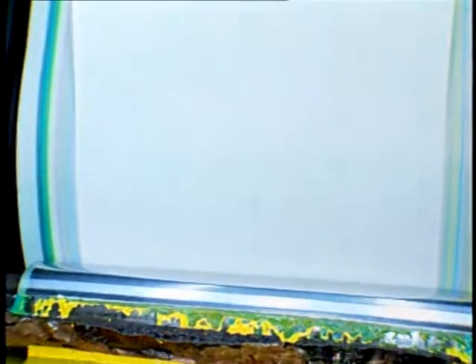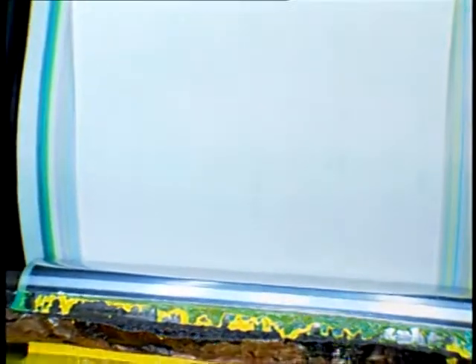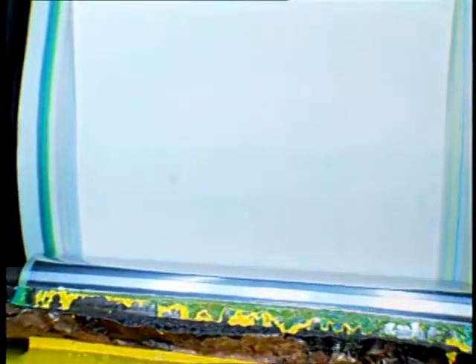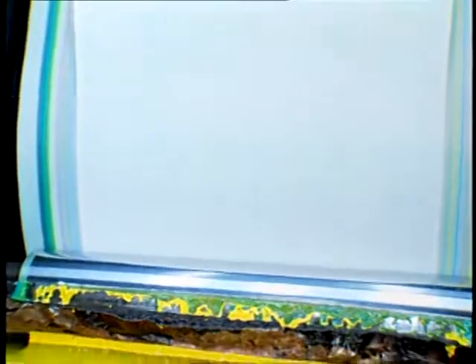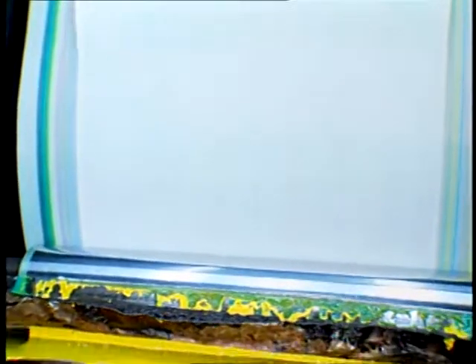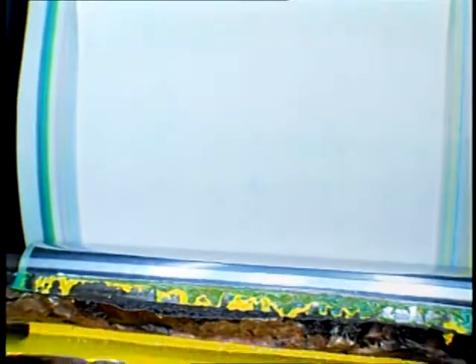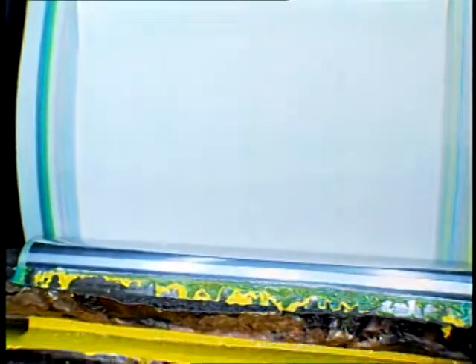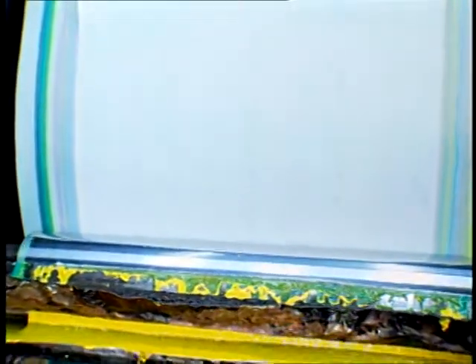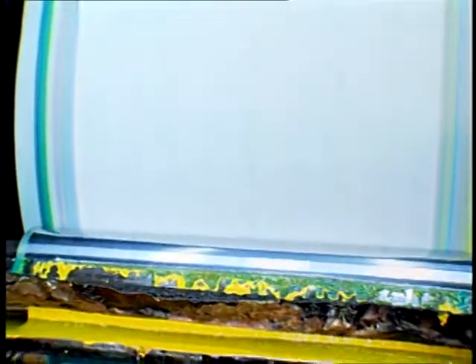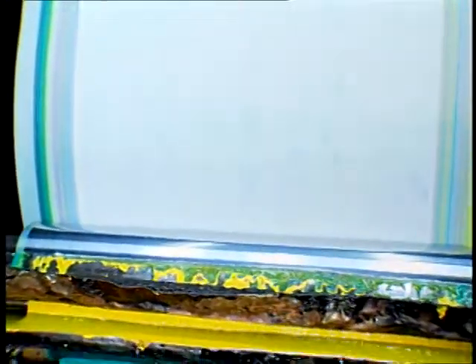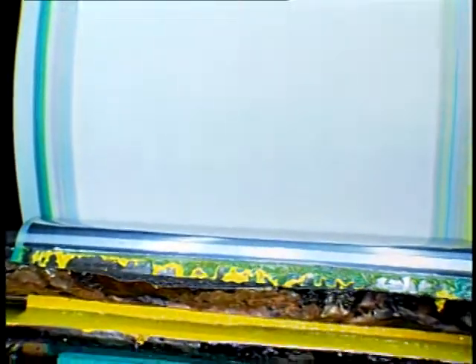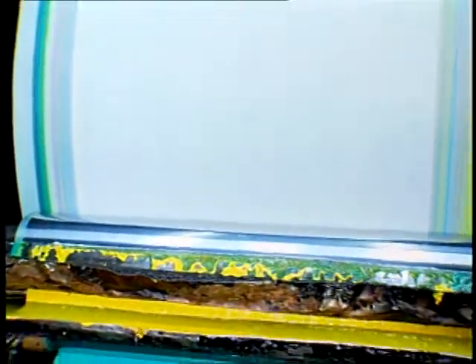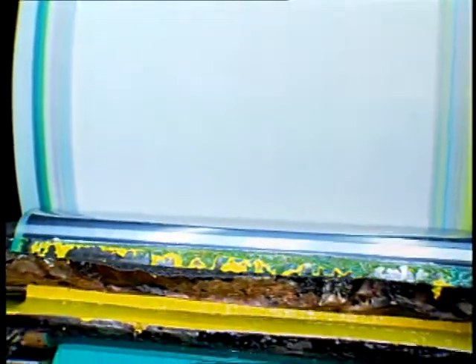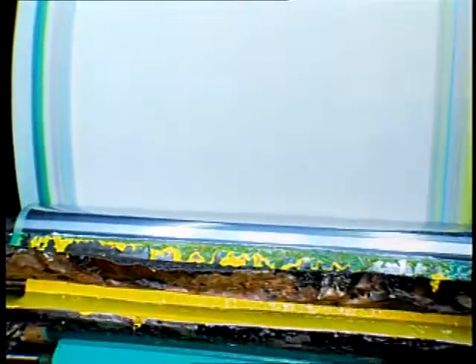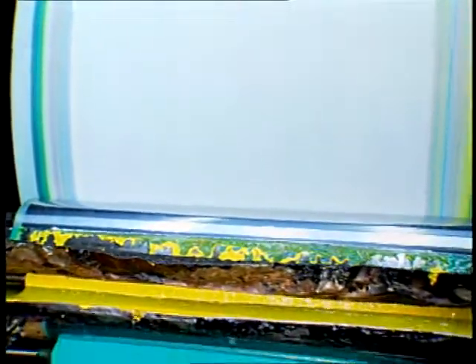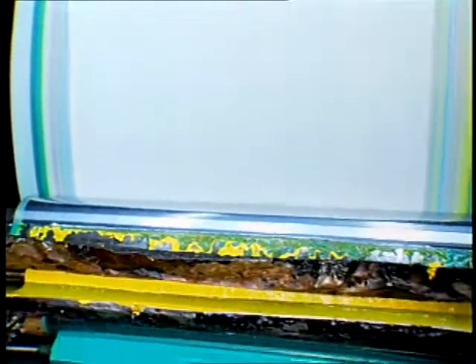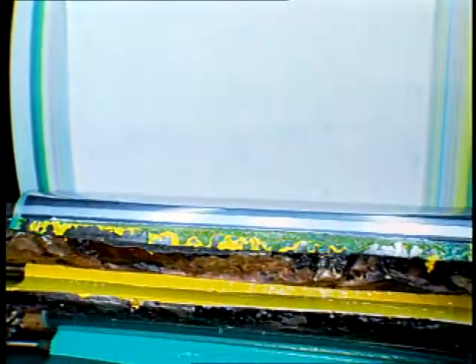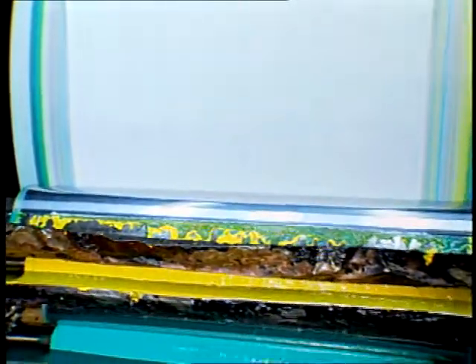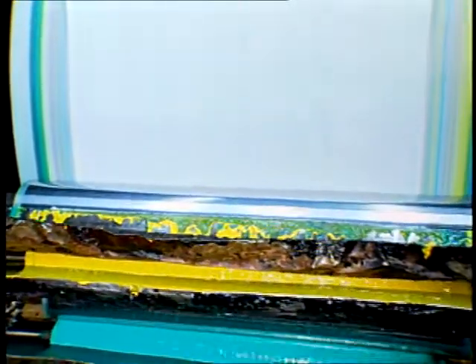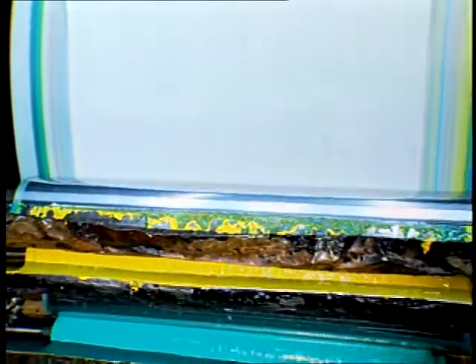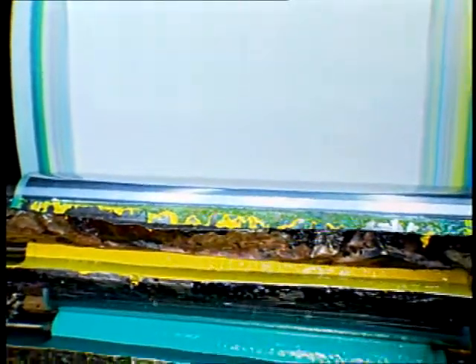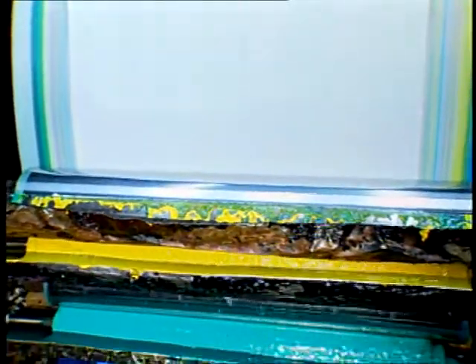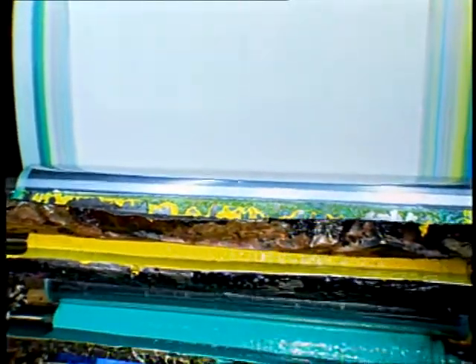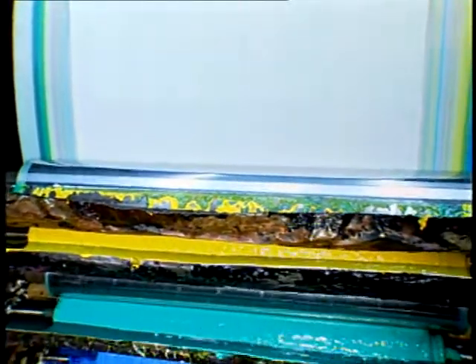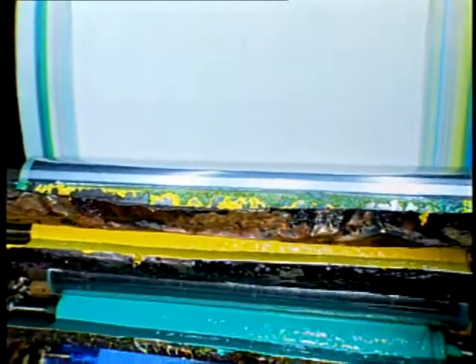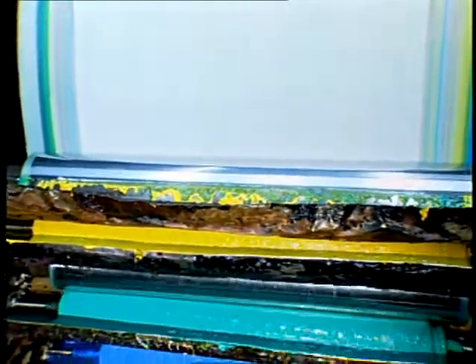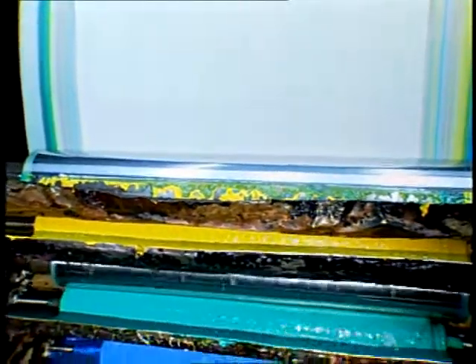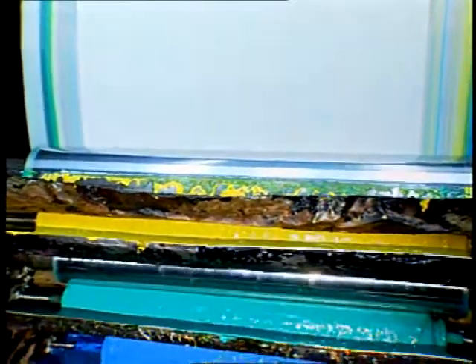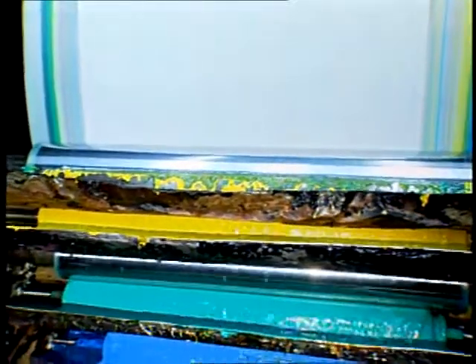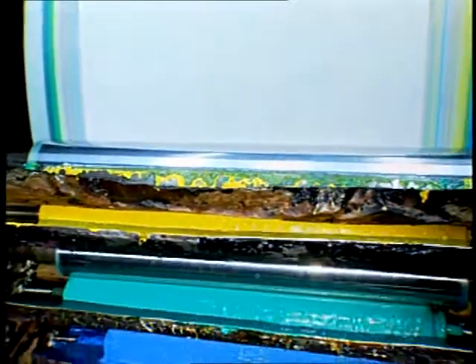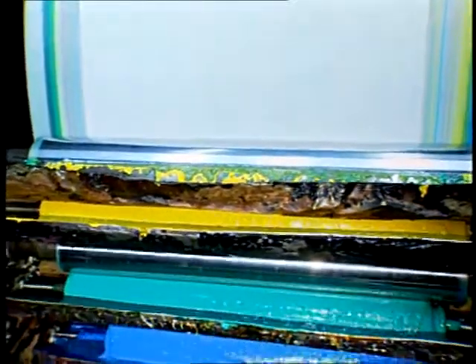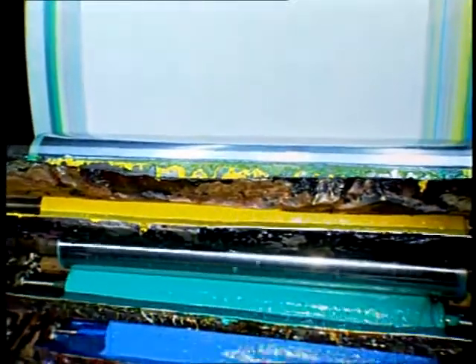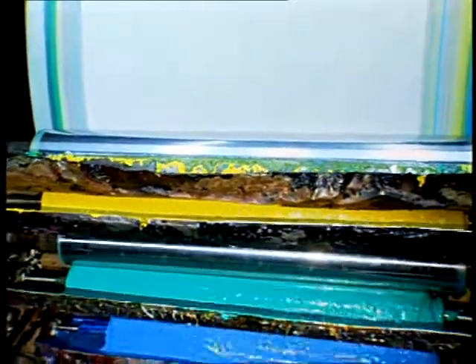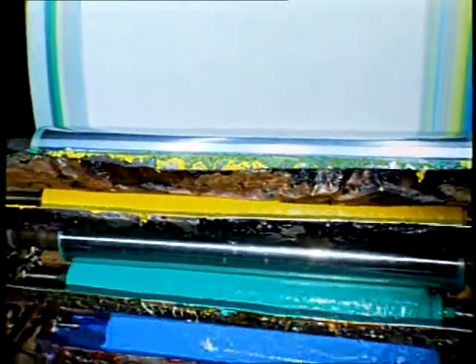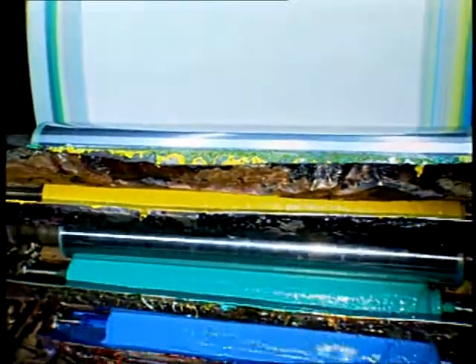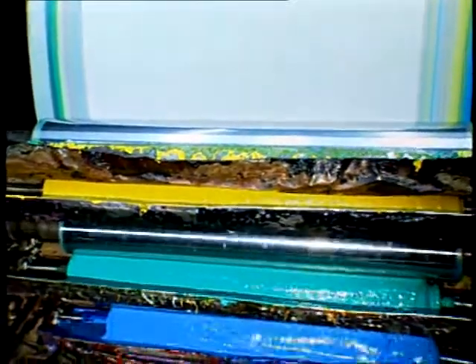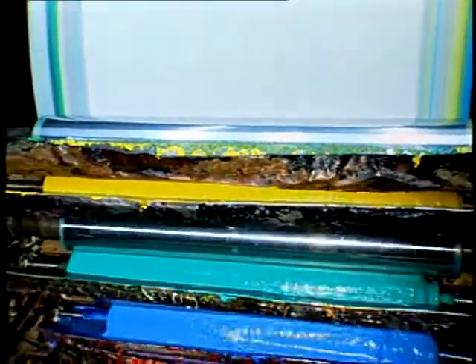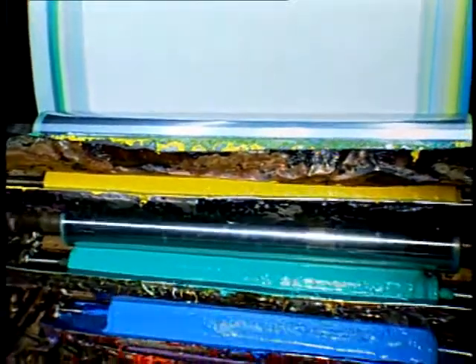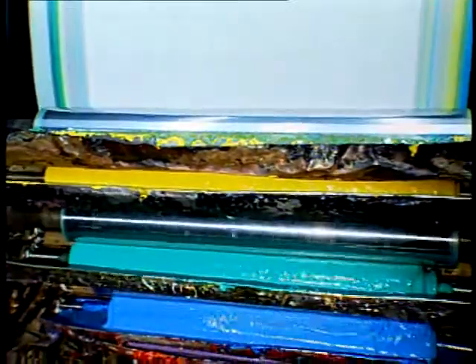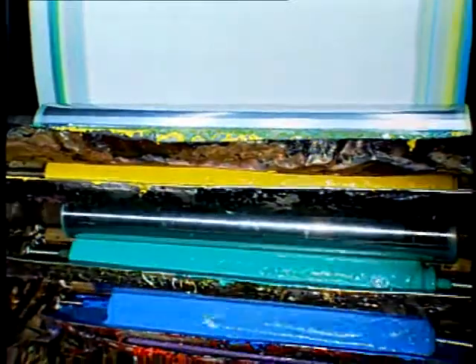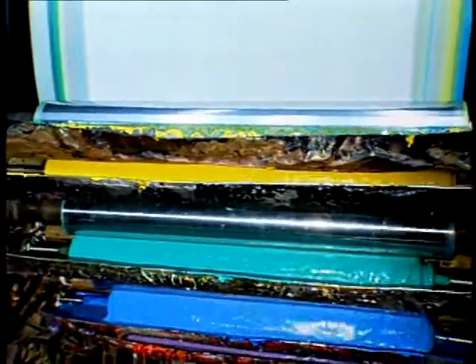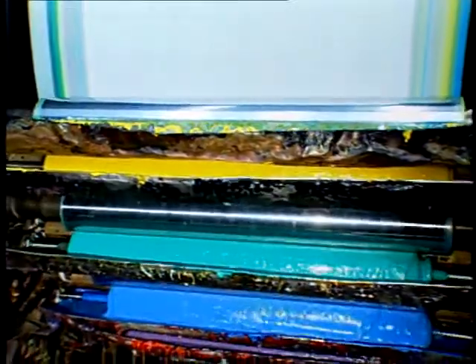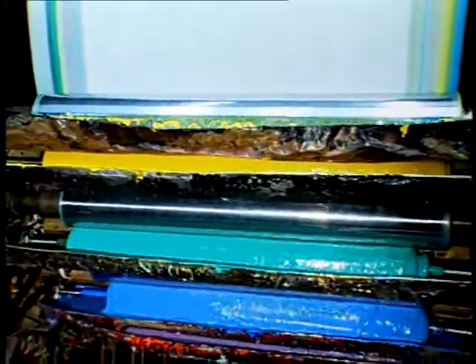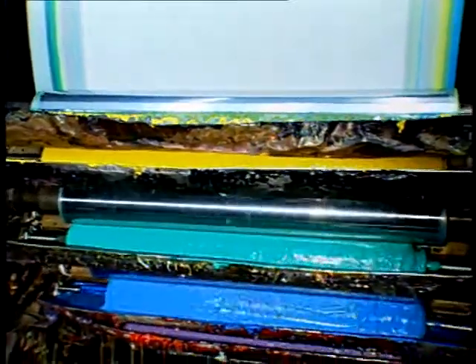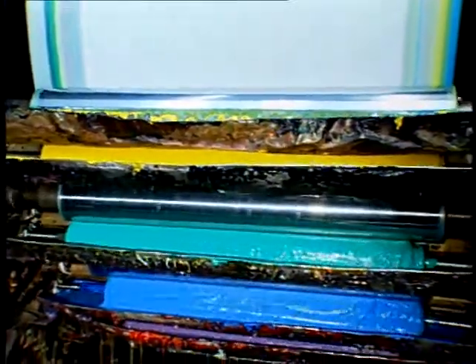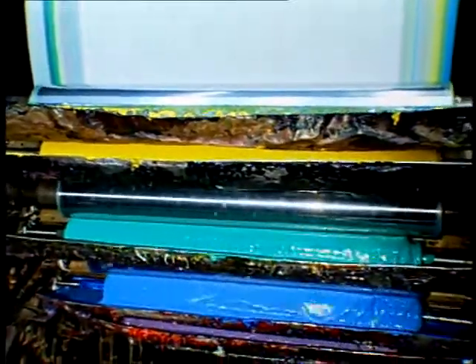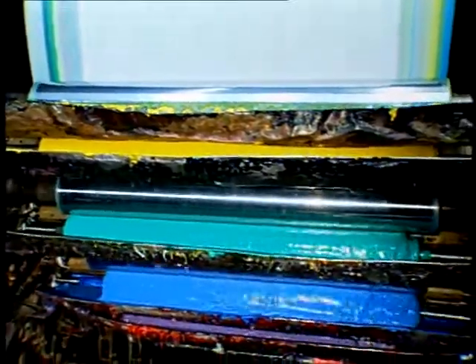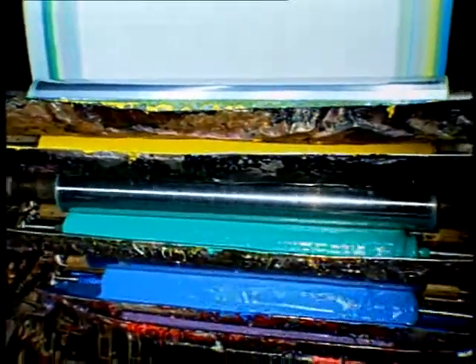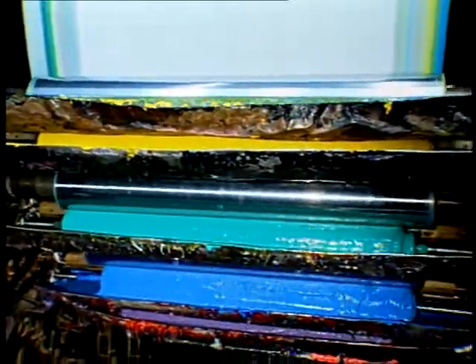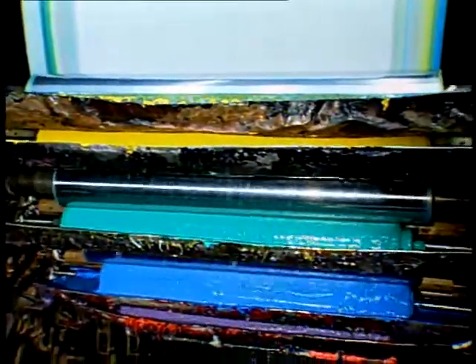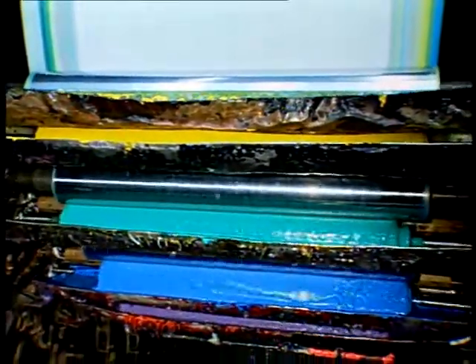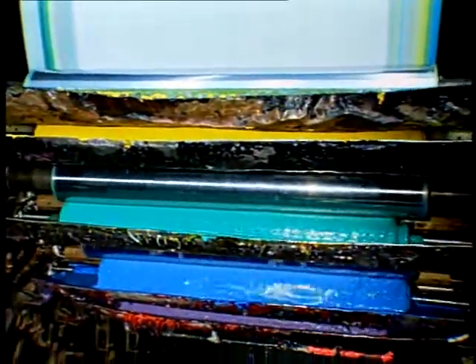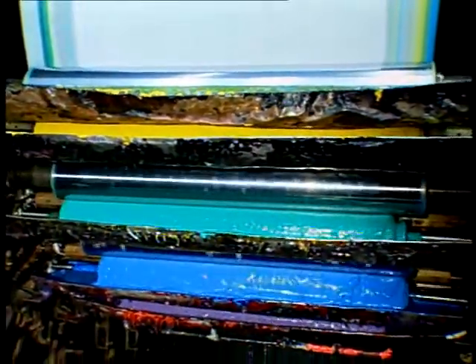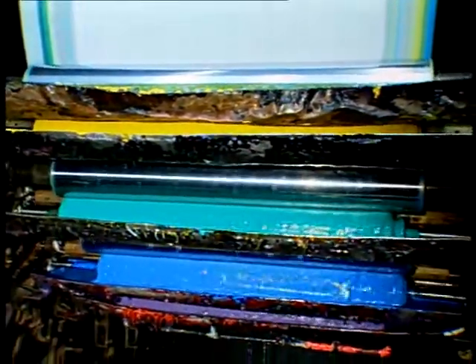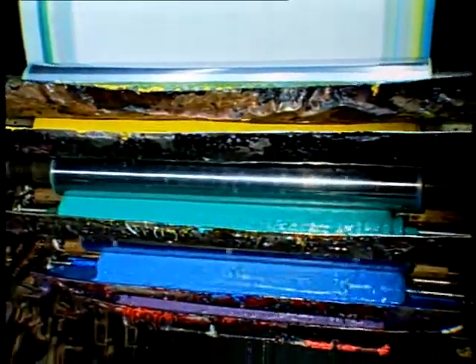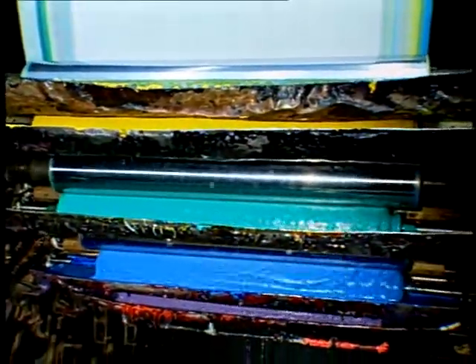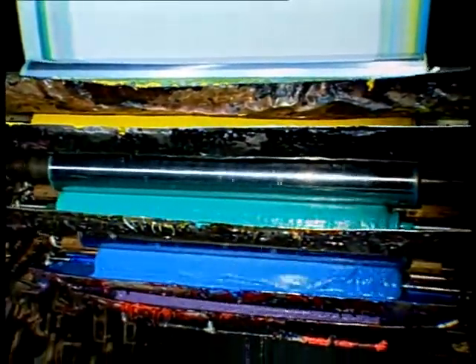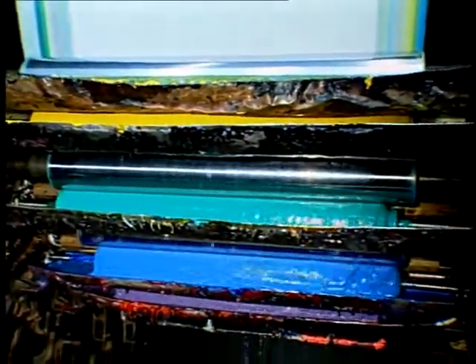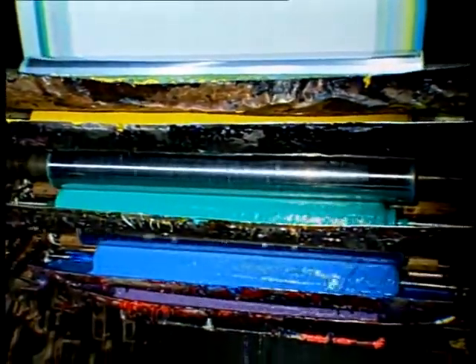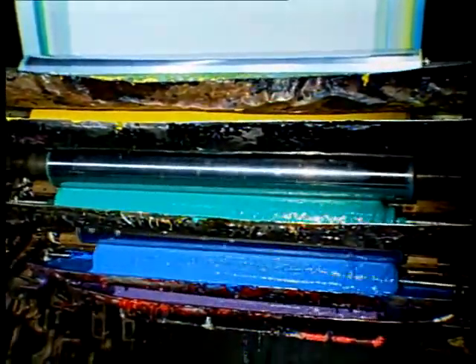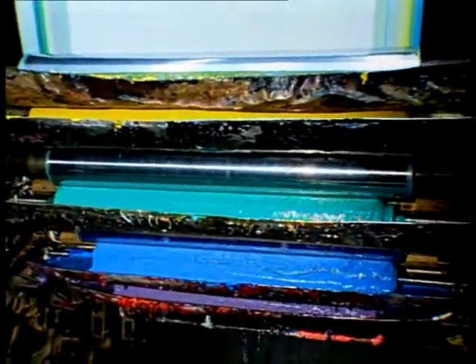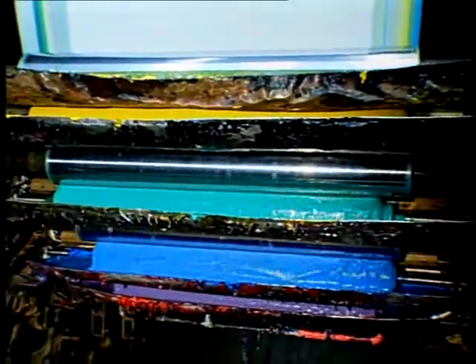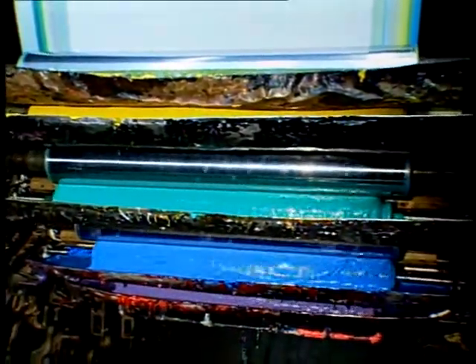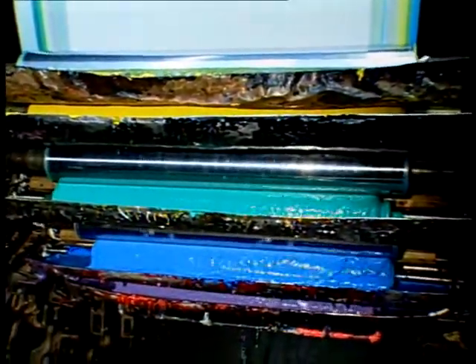Printing occurs as the fabric swipes print paste from the print roller as it passes through the pinch point between the roller and the main cylinder.